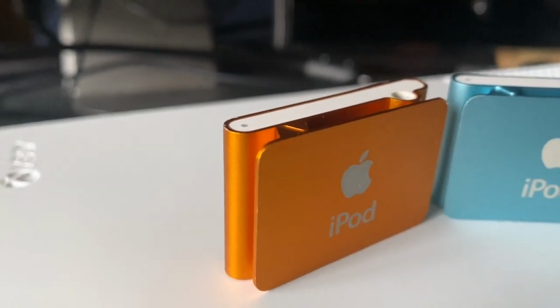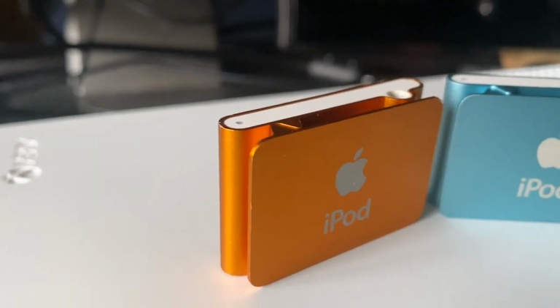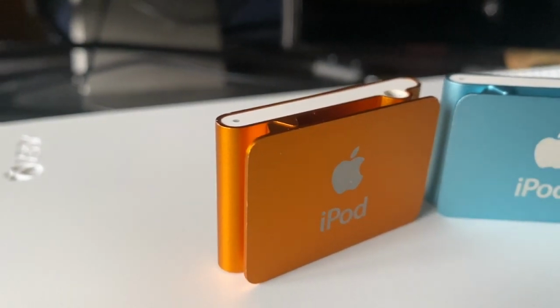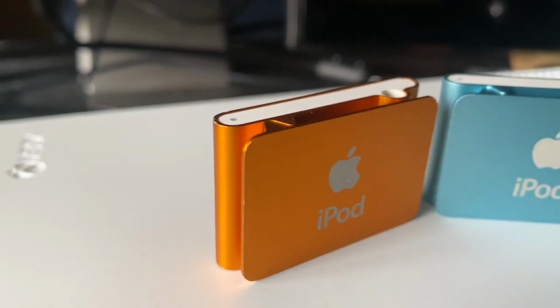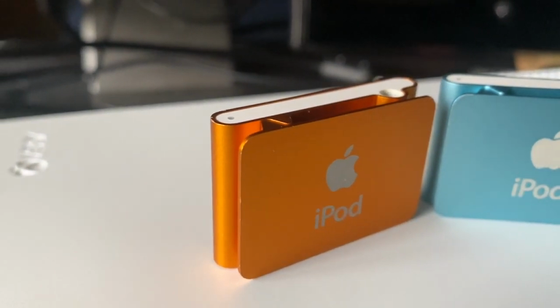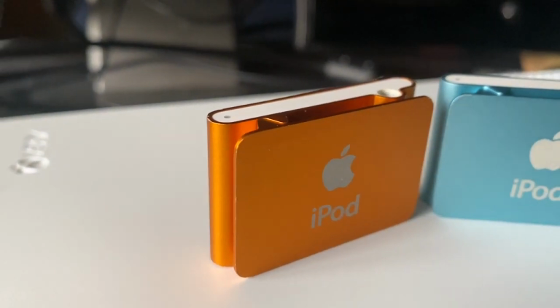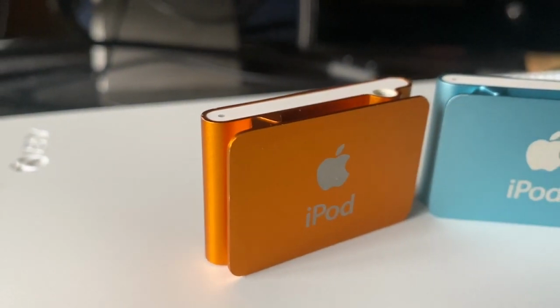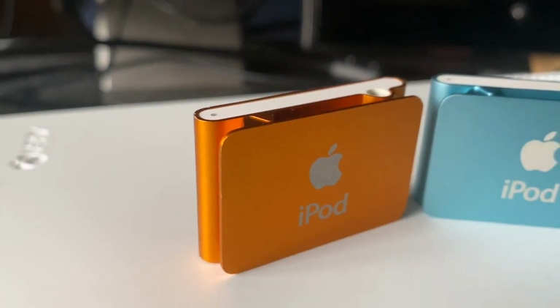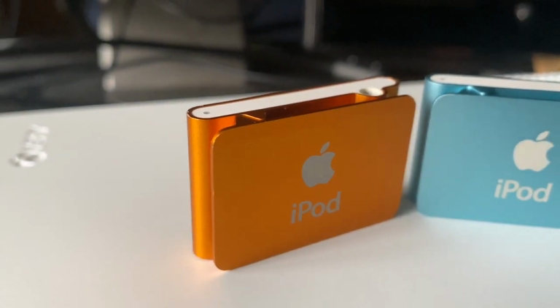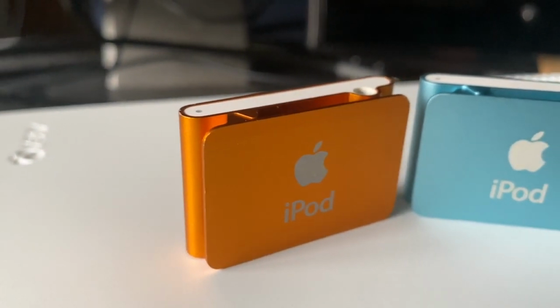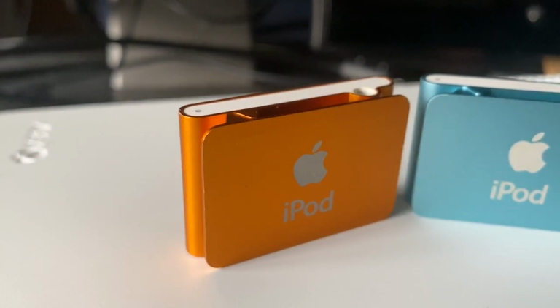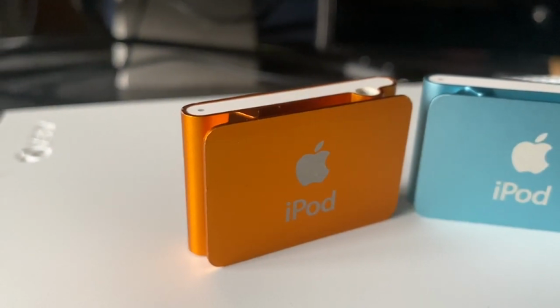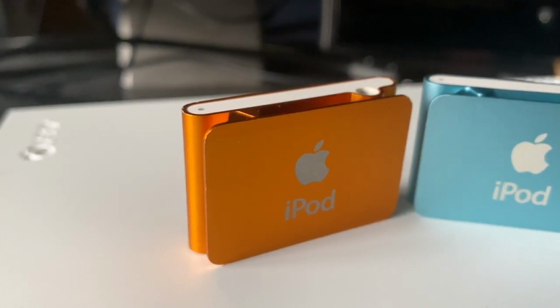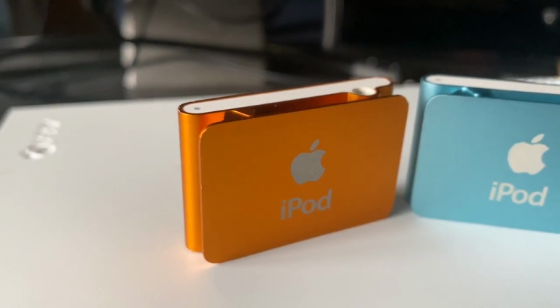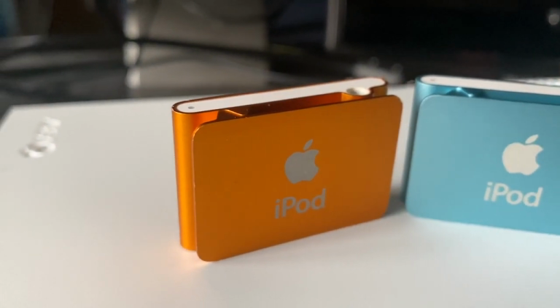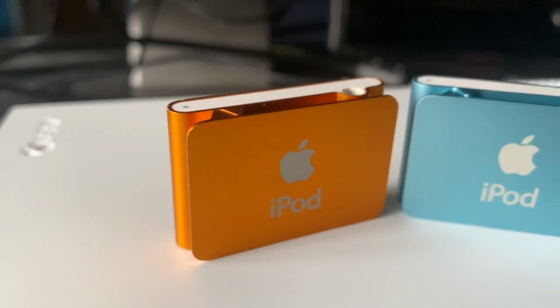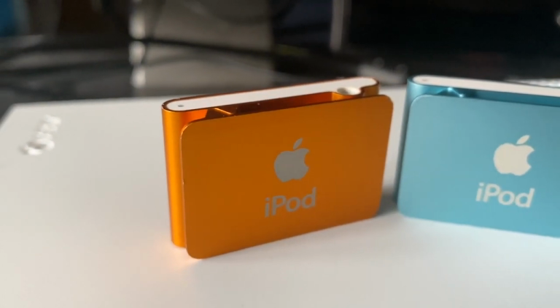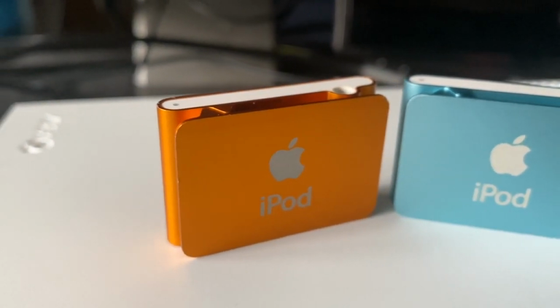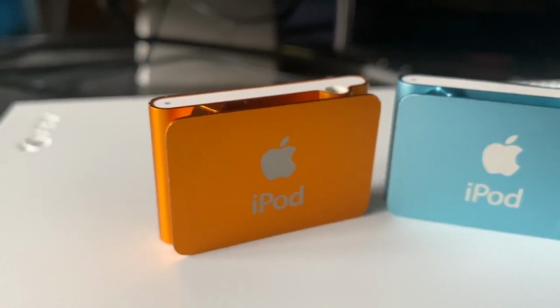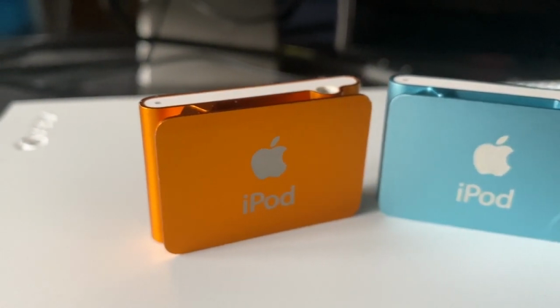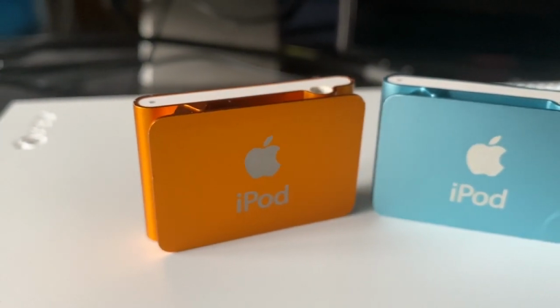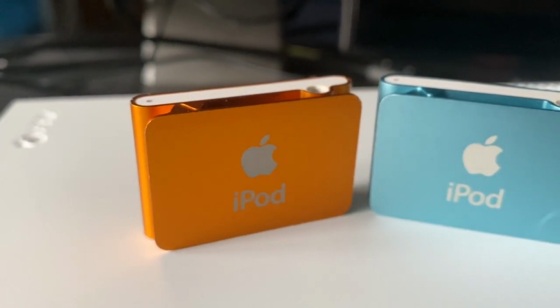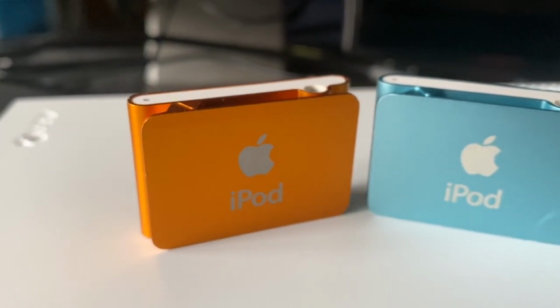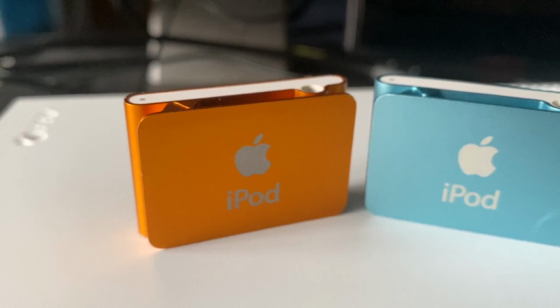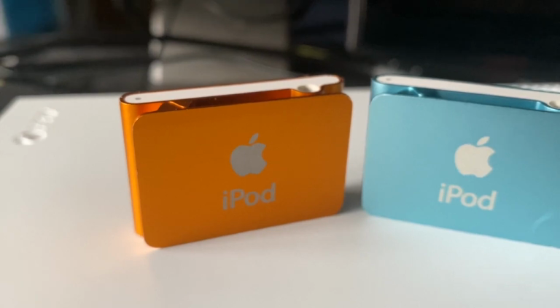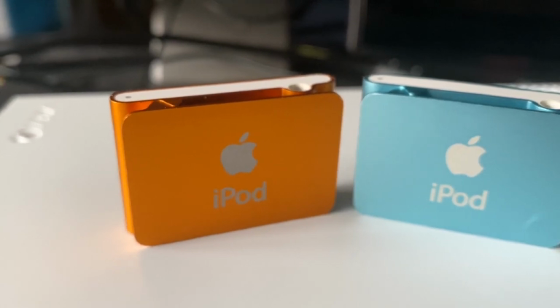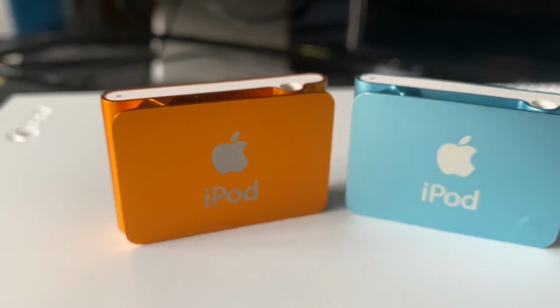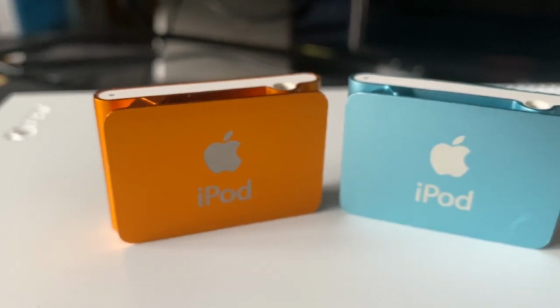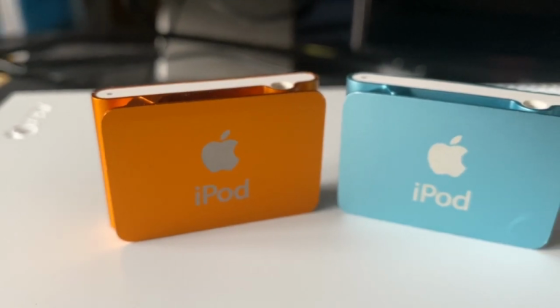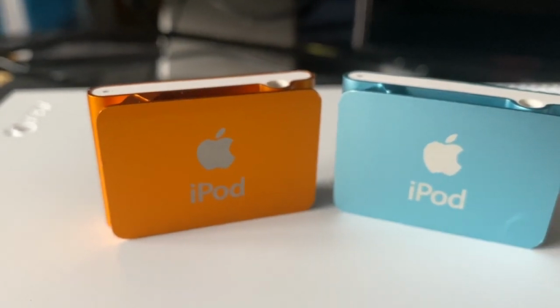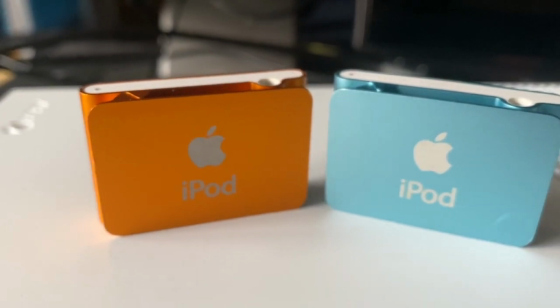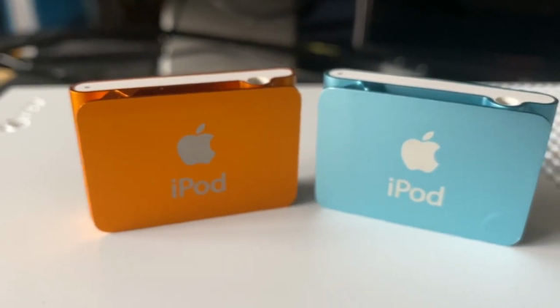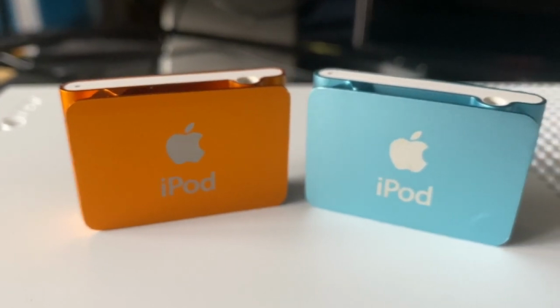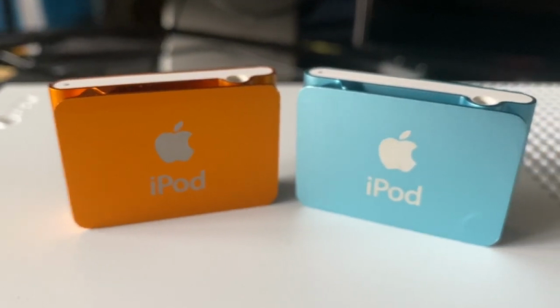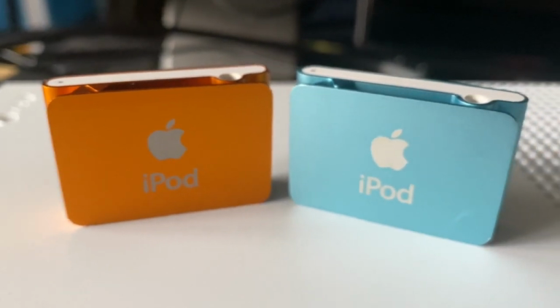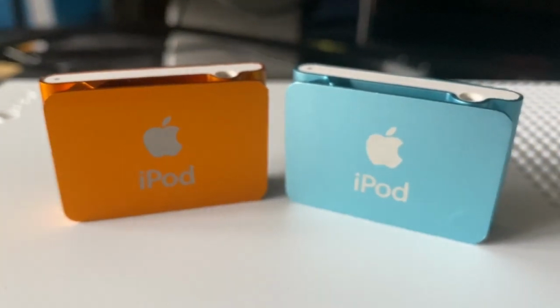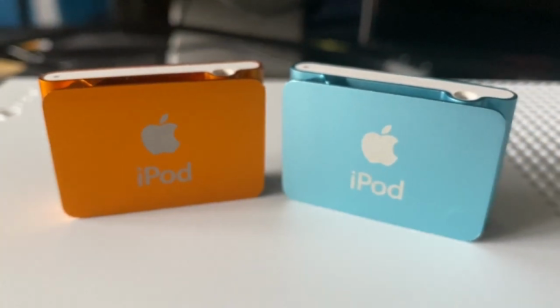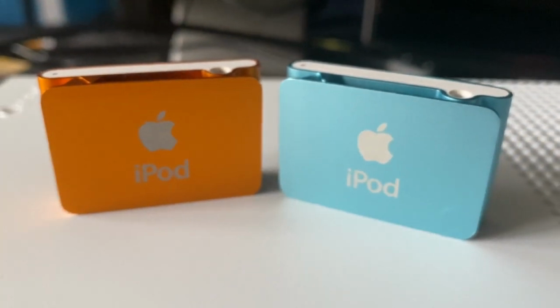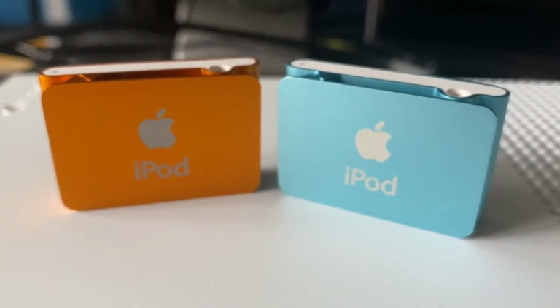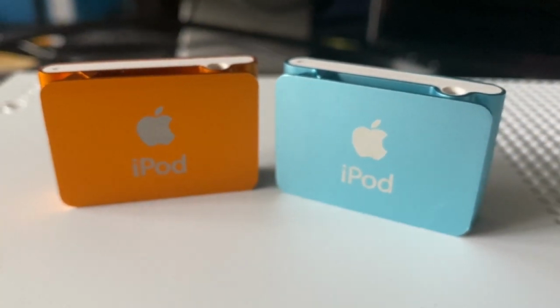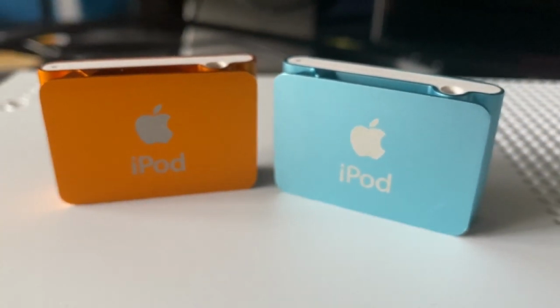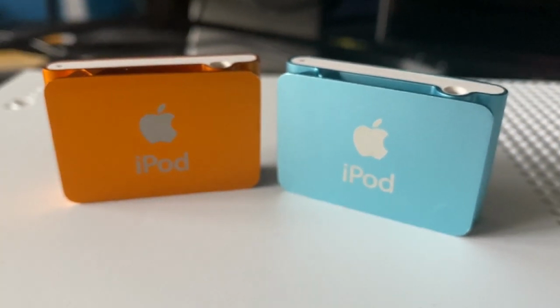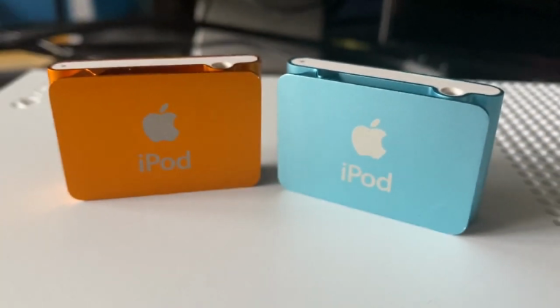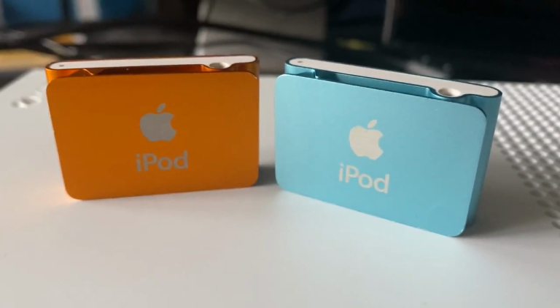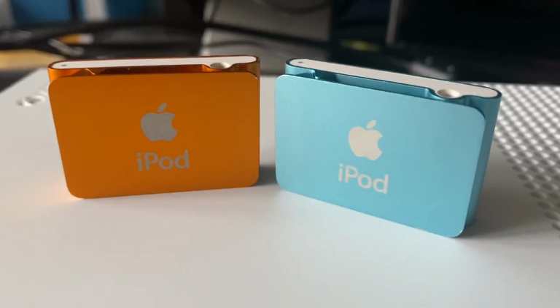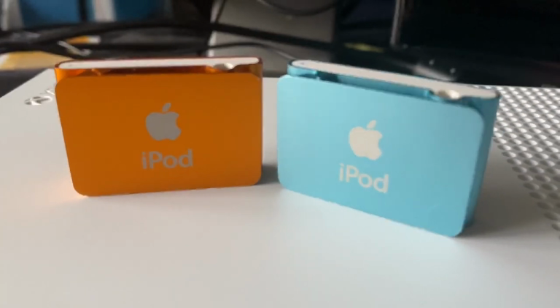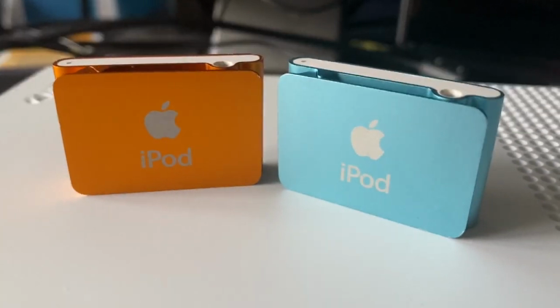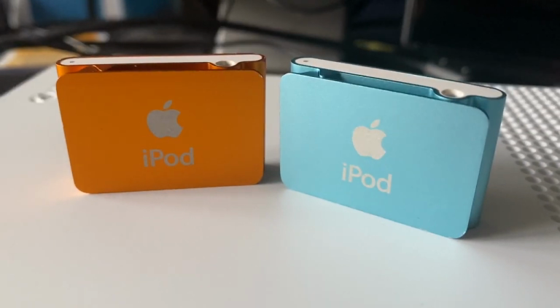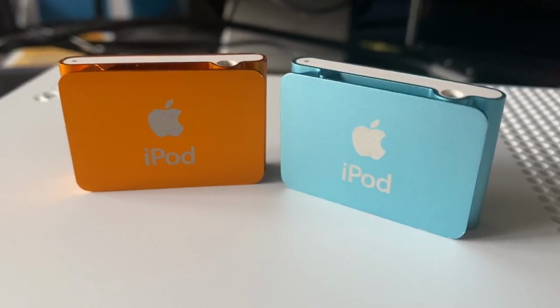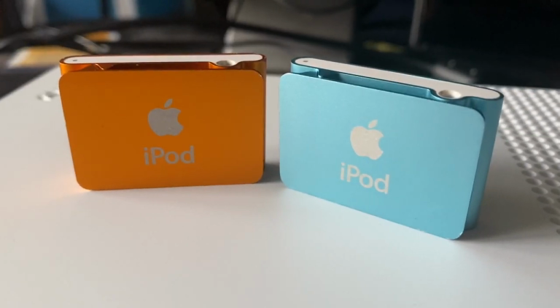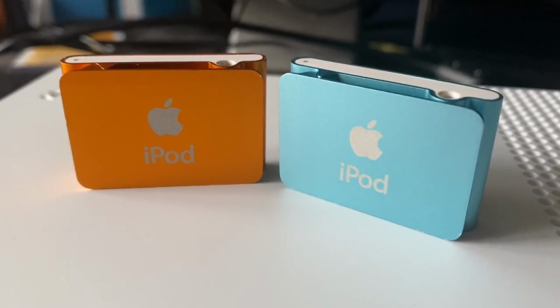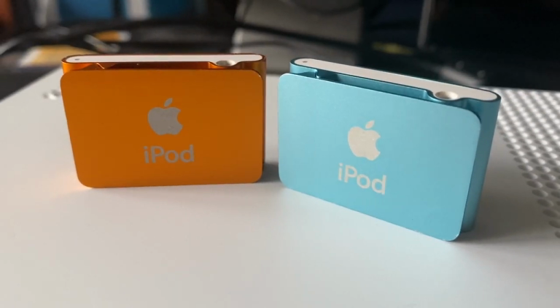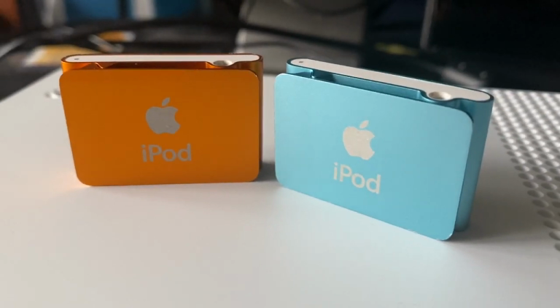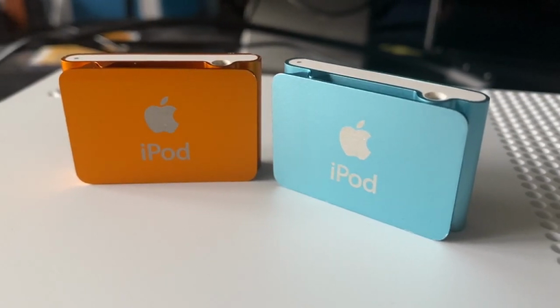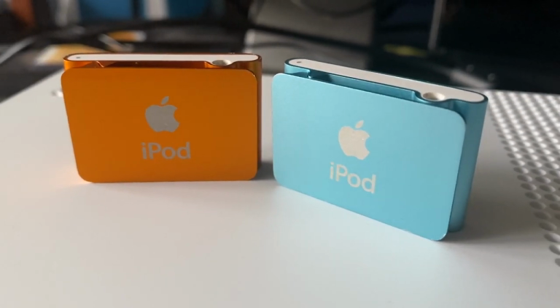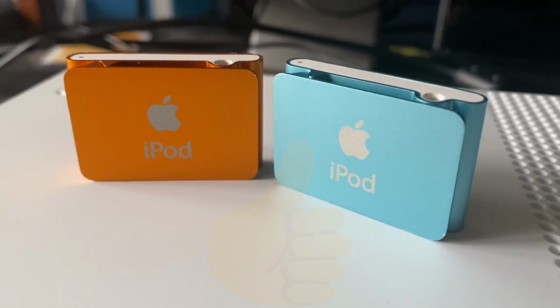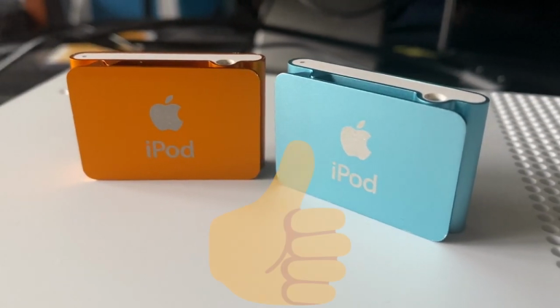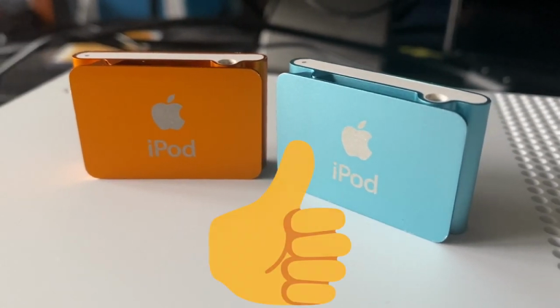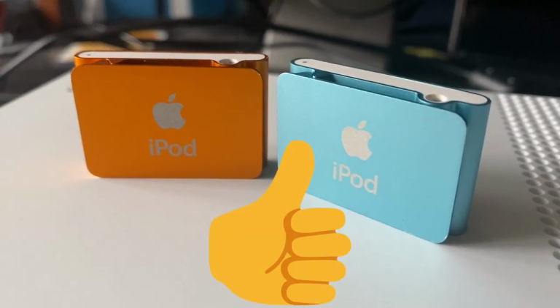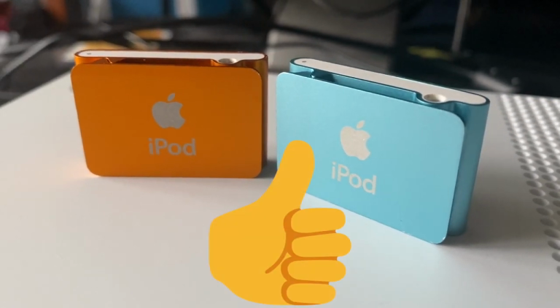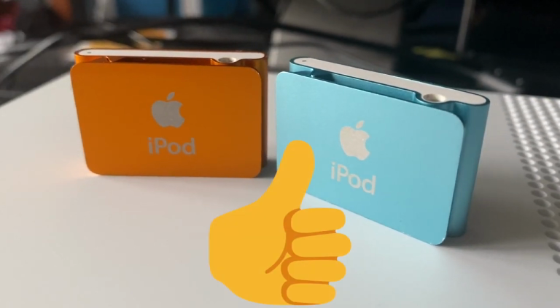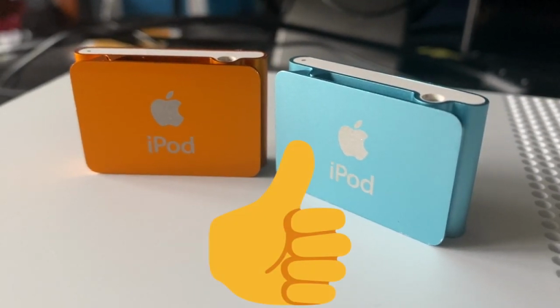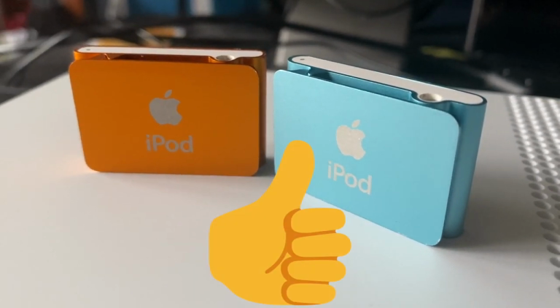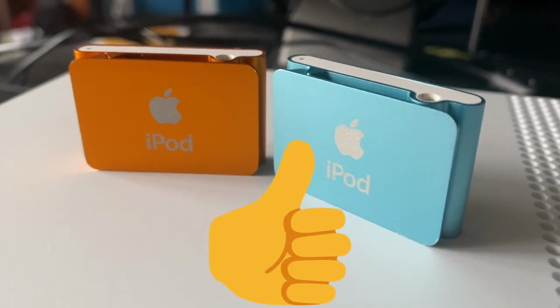In this video, we'll be looking into what it's like using these iPods in 2020, many years after they were released, and if they're still worth your money.